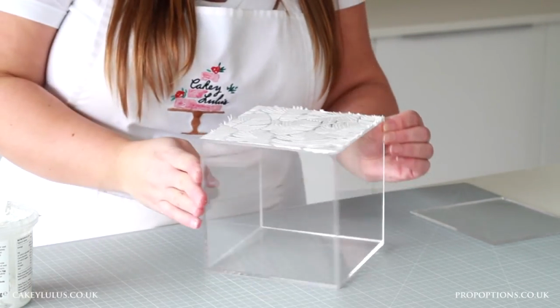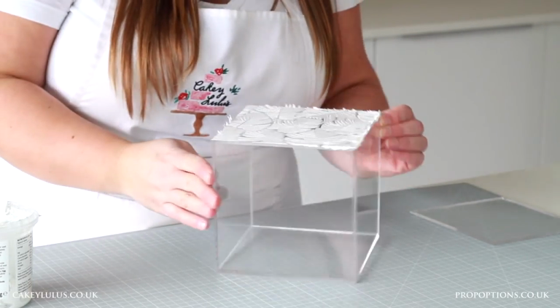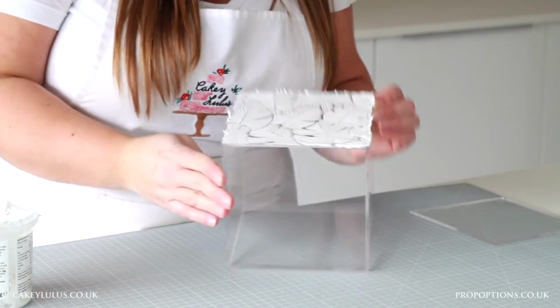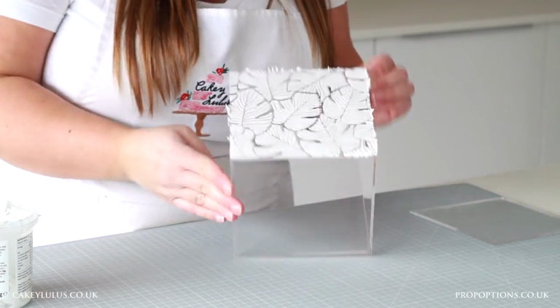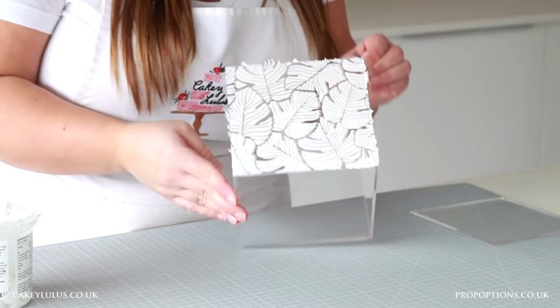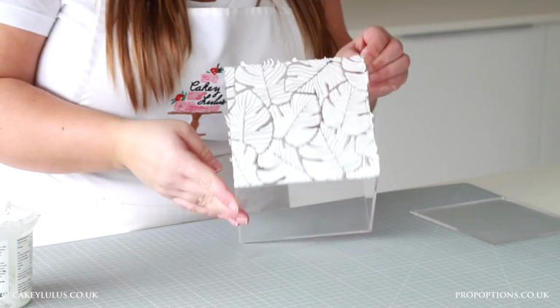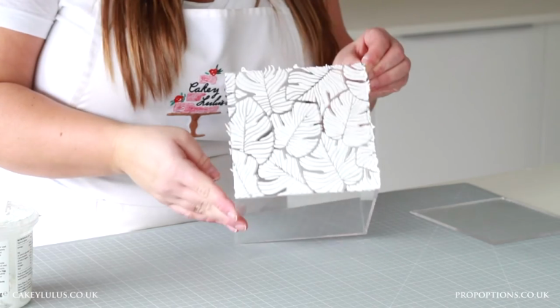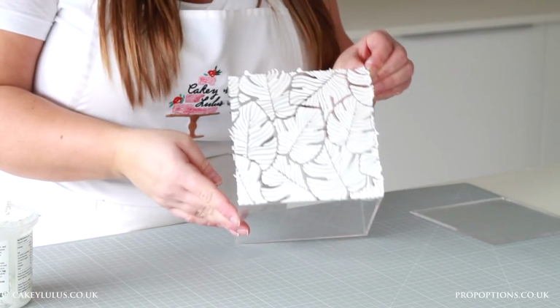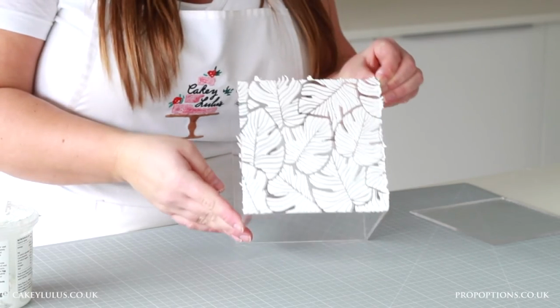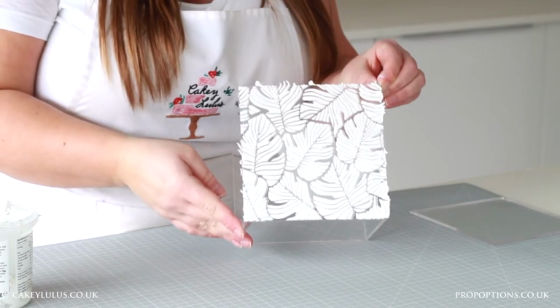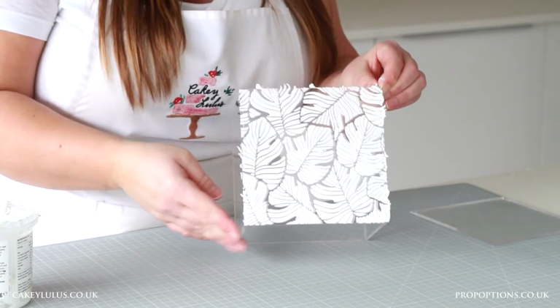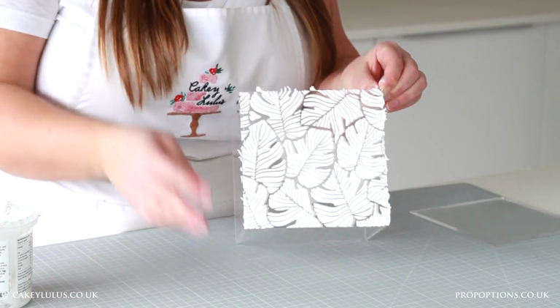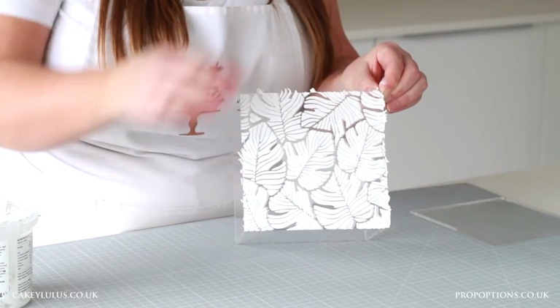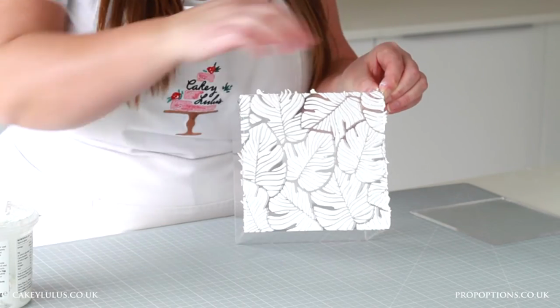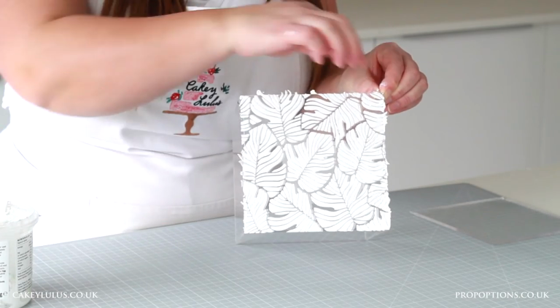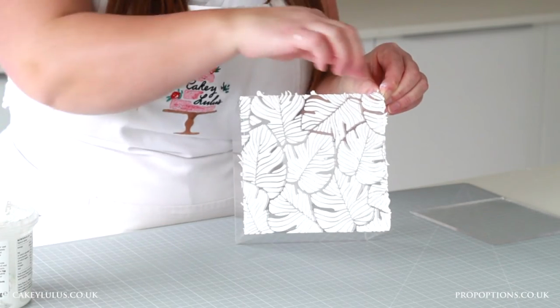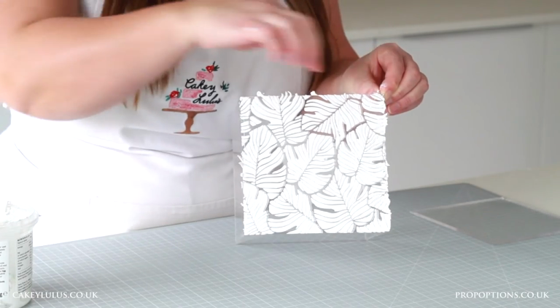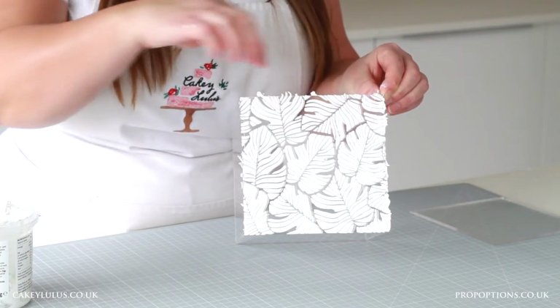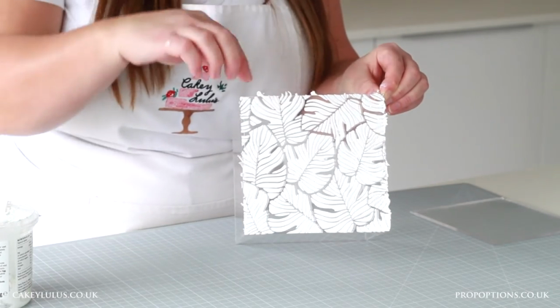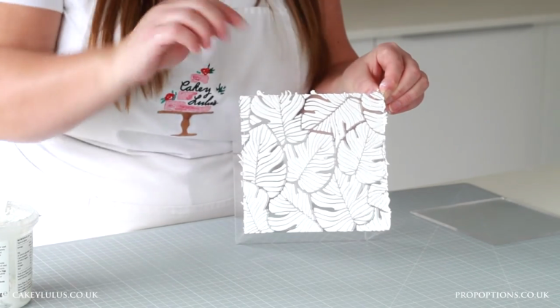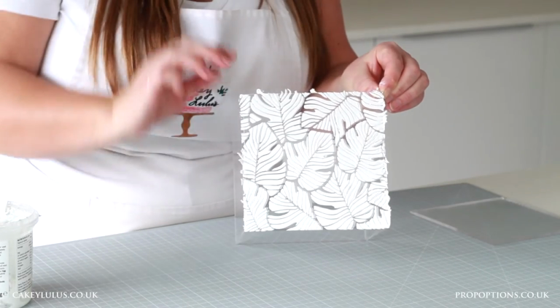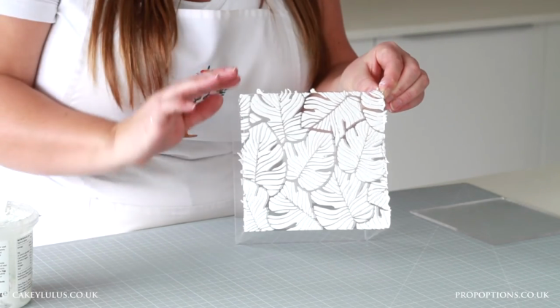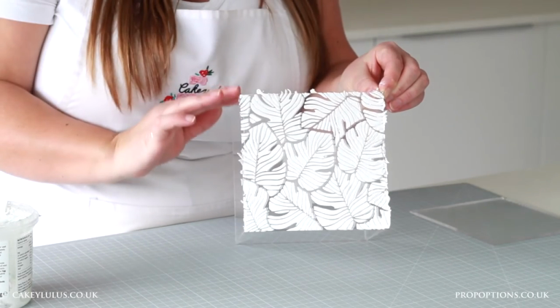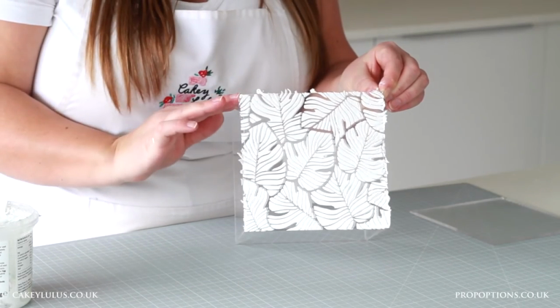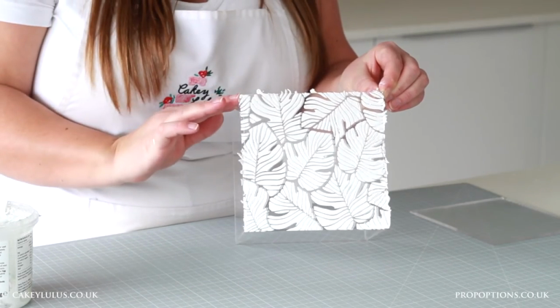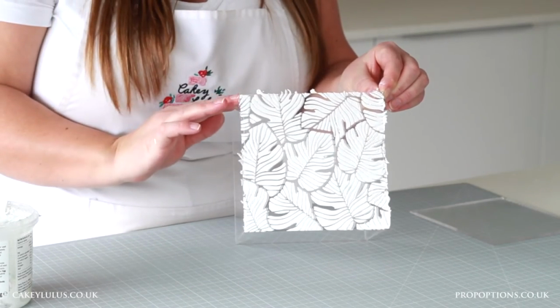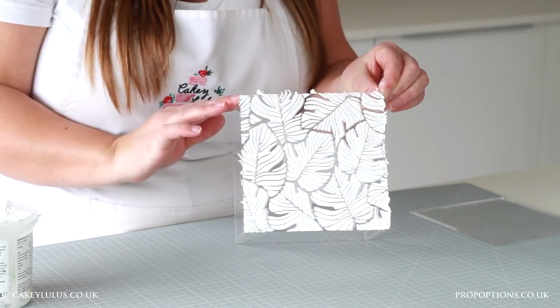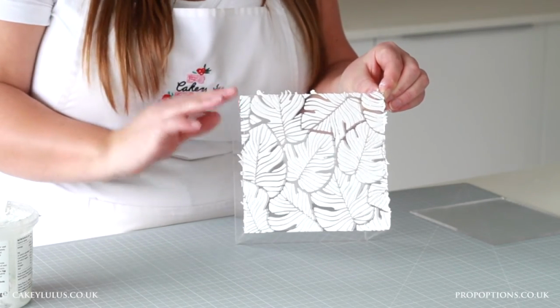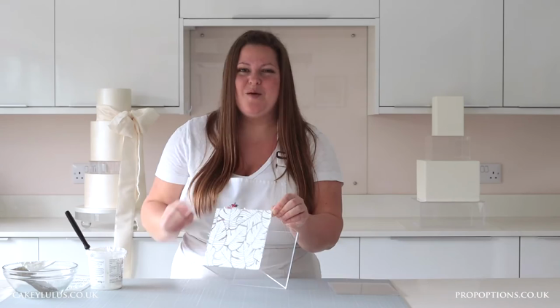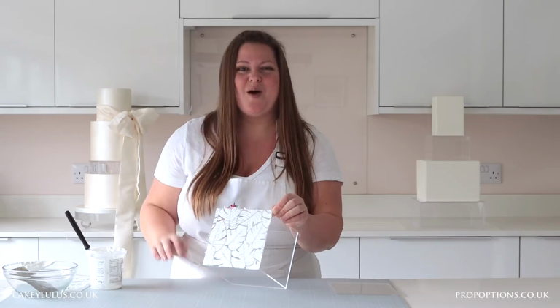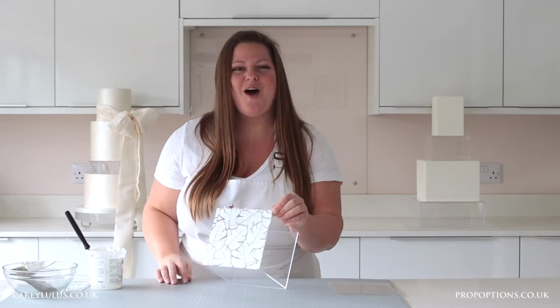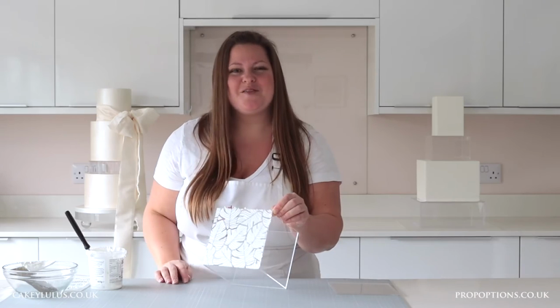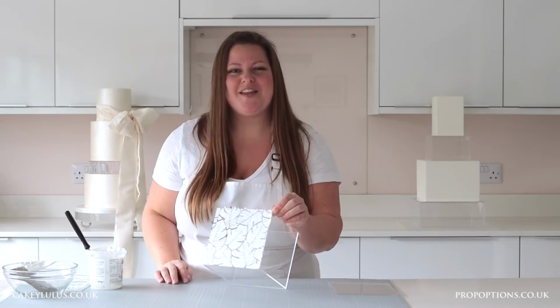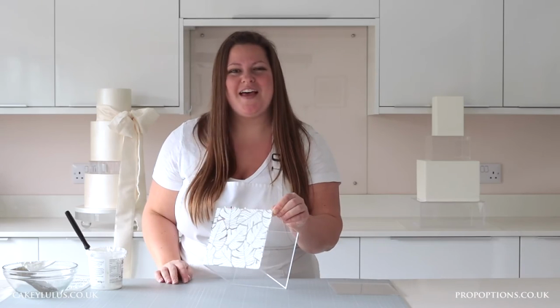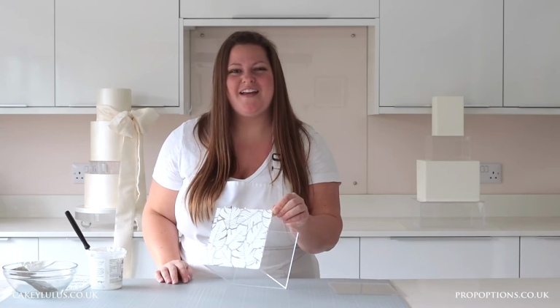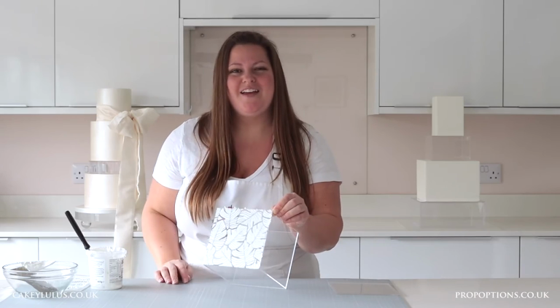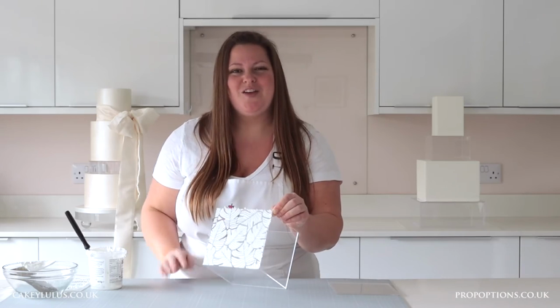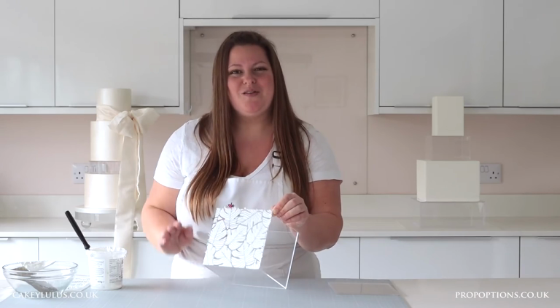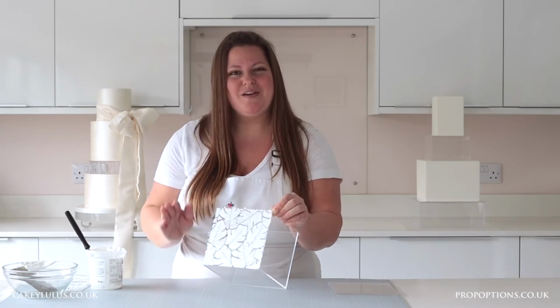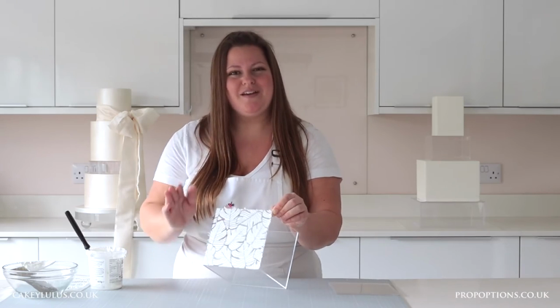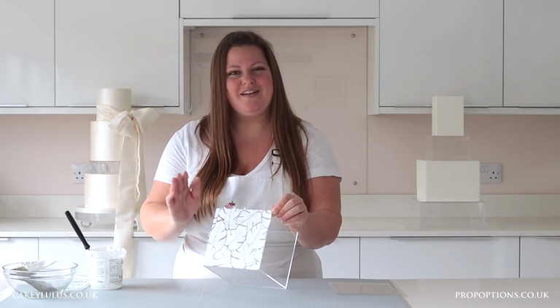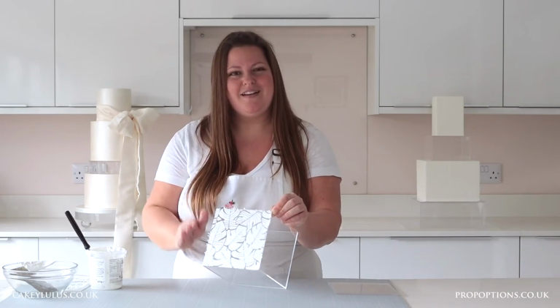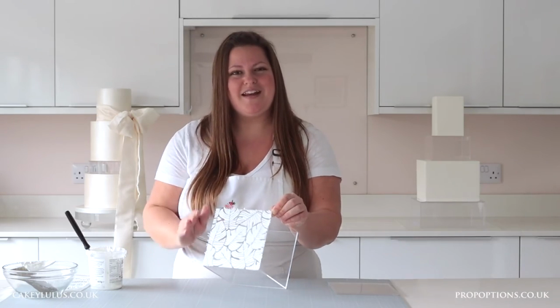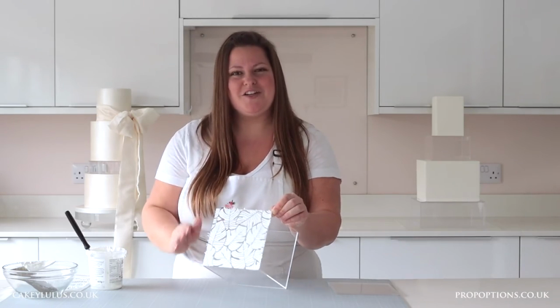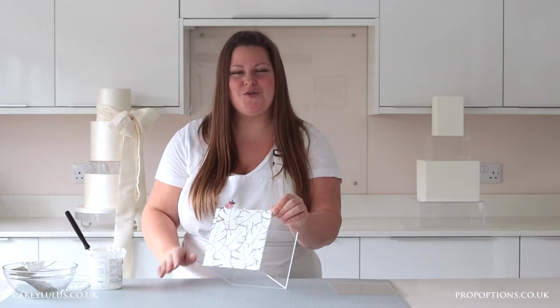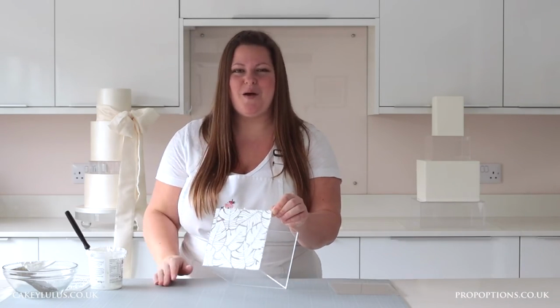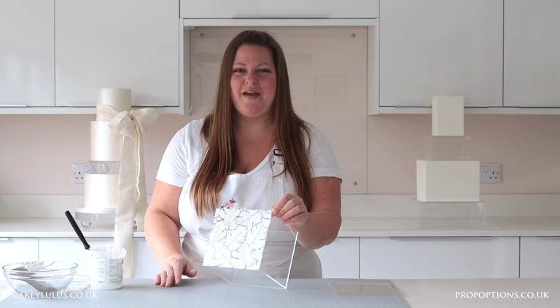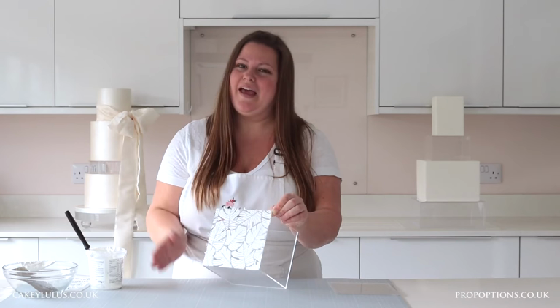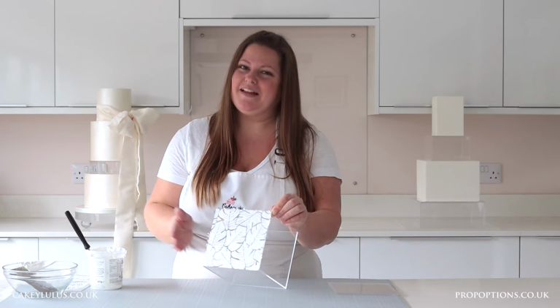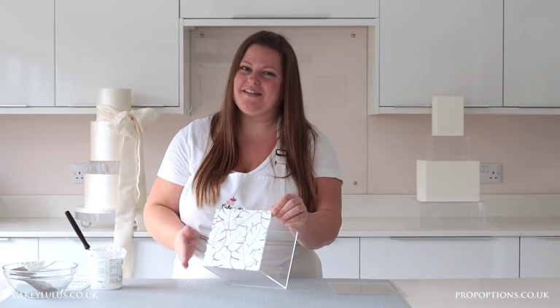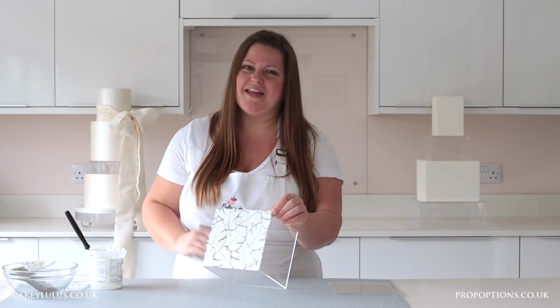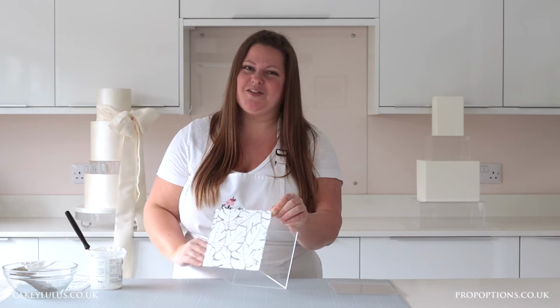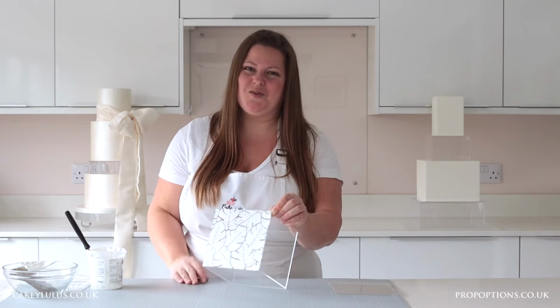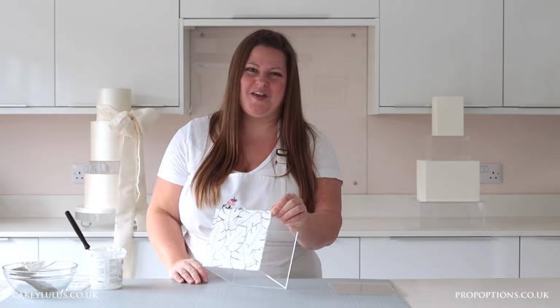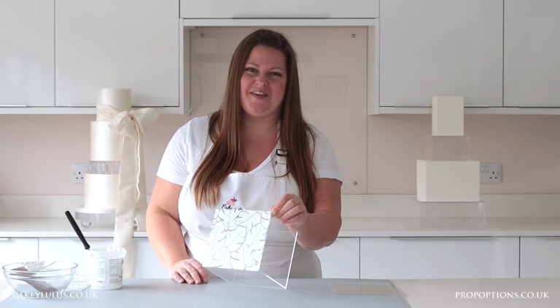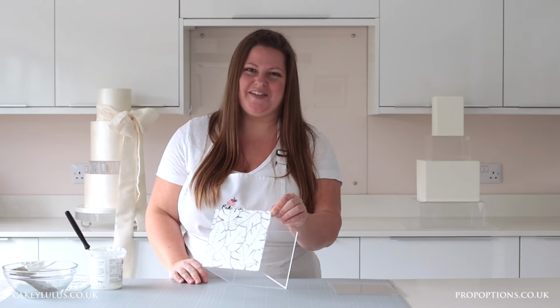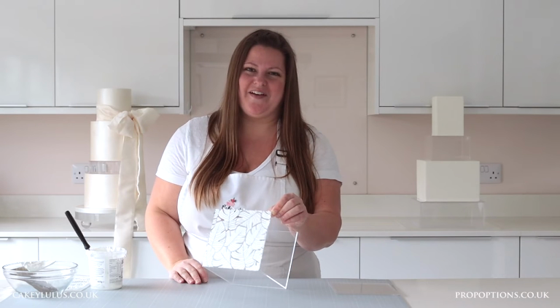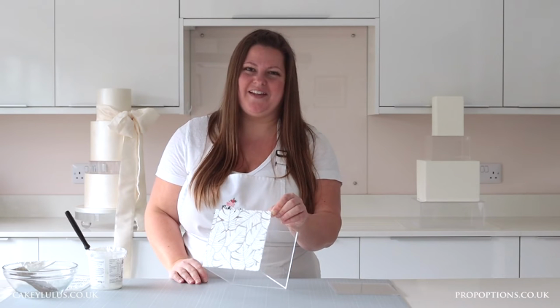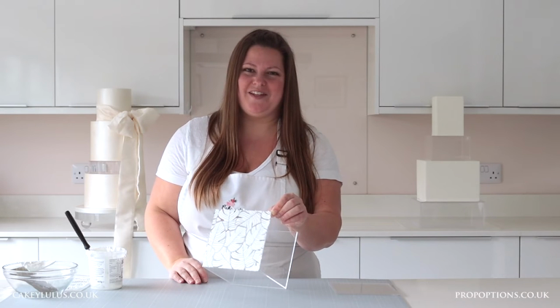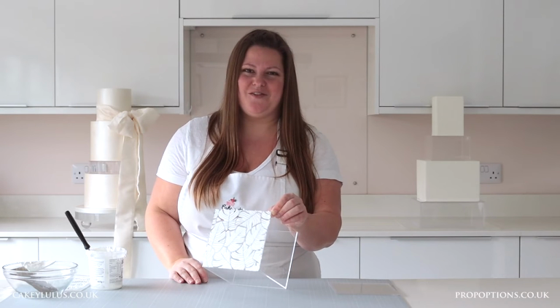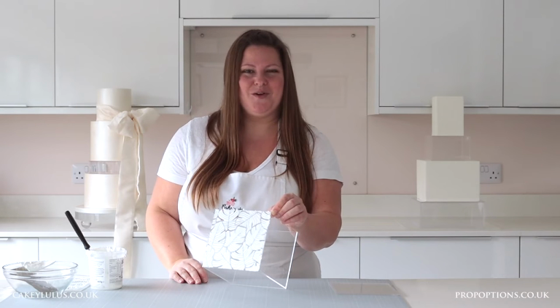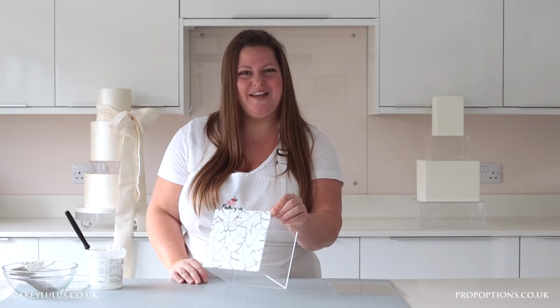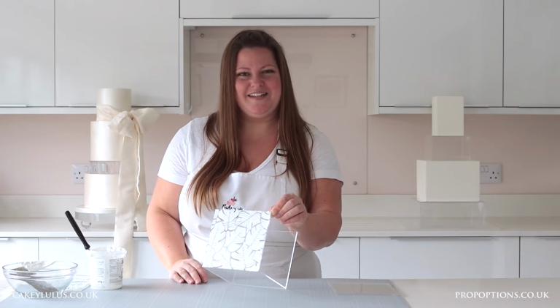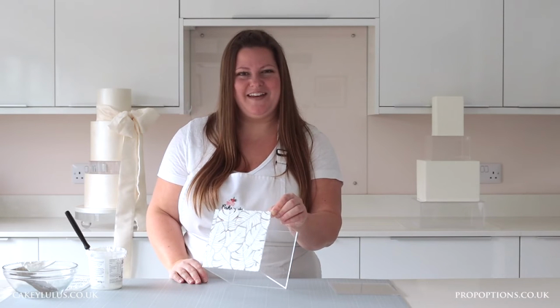You'll have a few edges which need to be cleaned up, but after that you can let it dry and stencil the other sides of your clear tier.